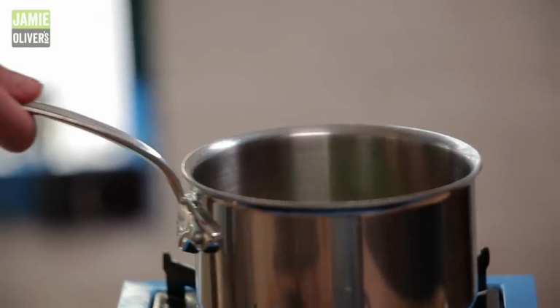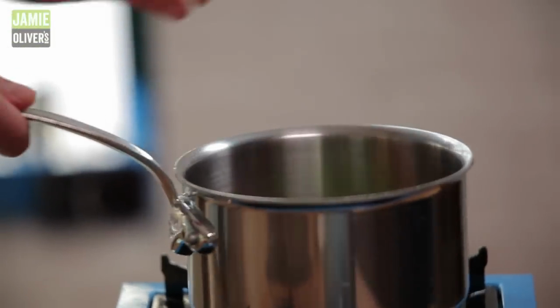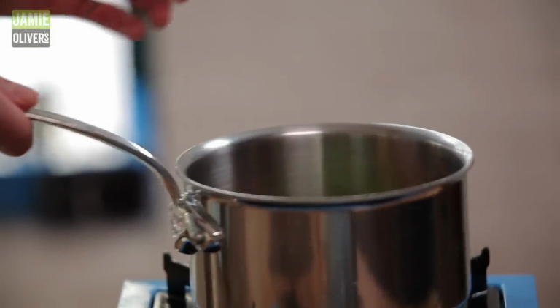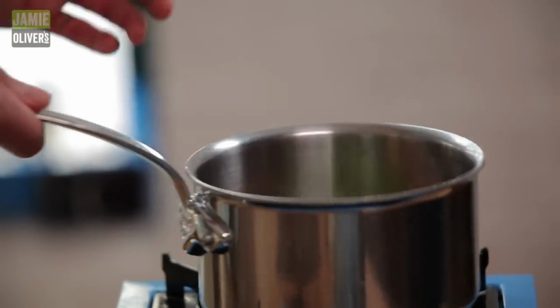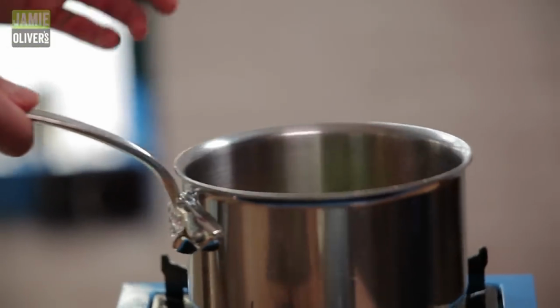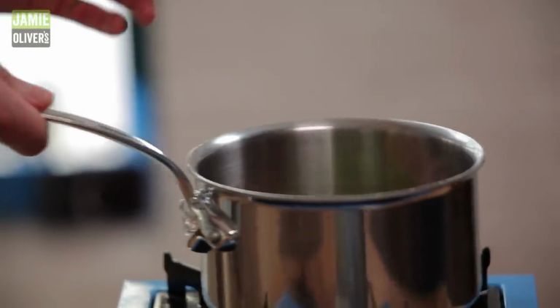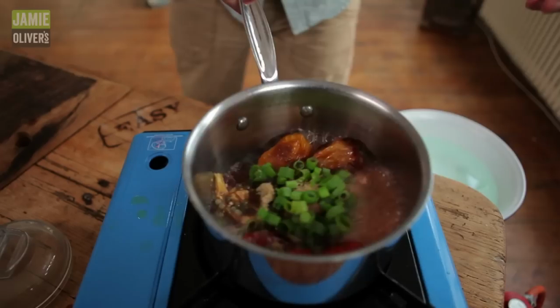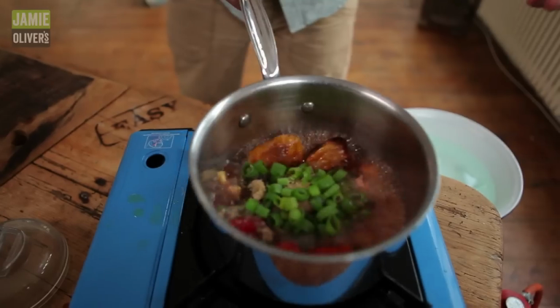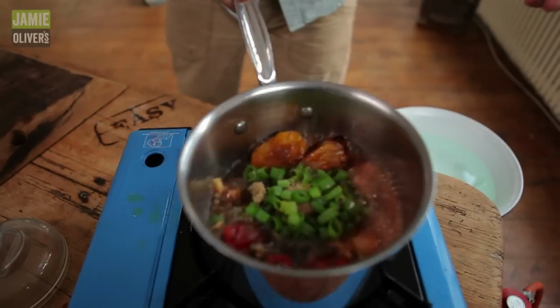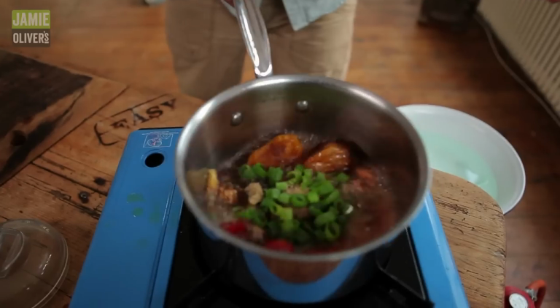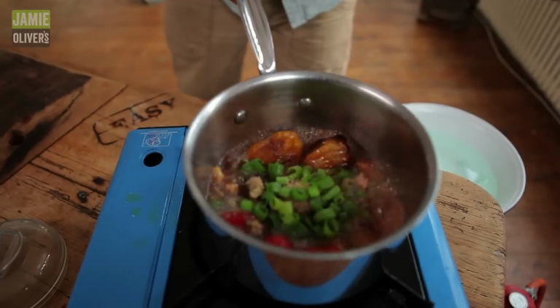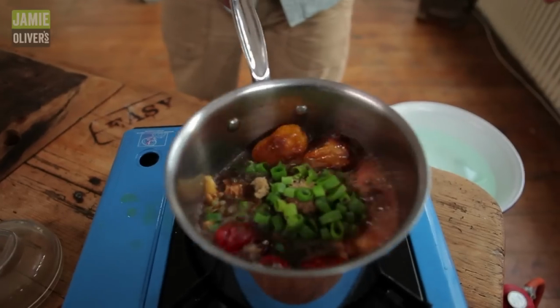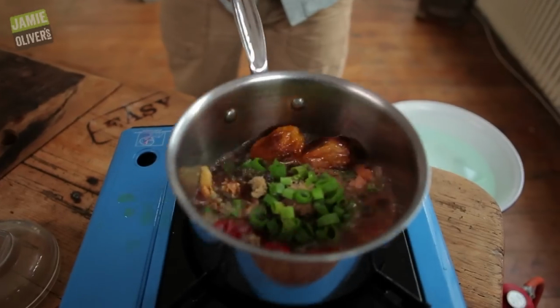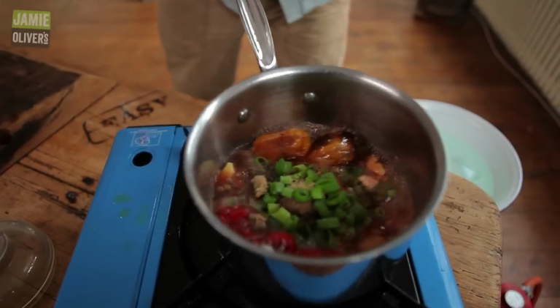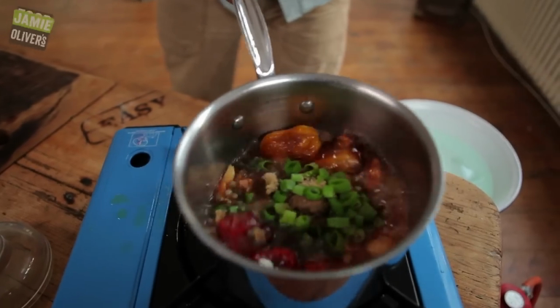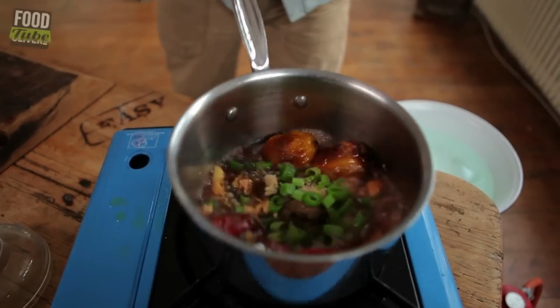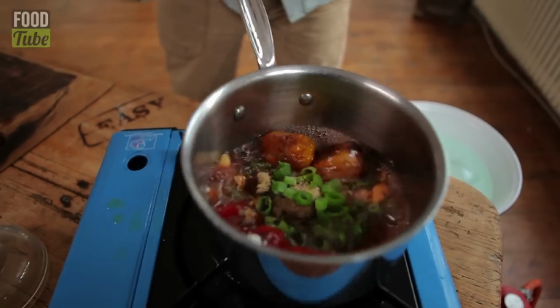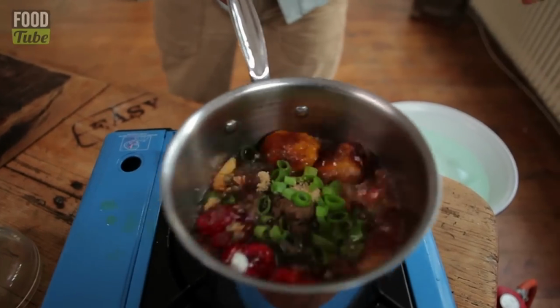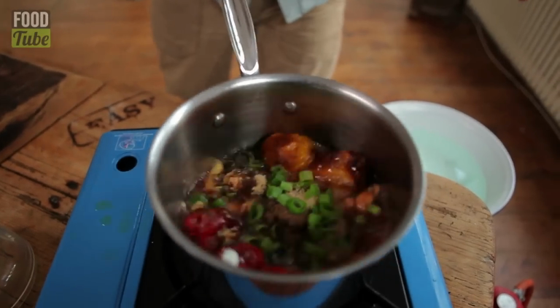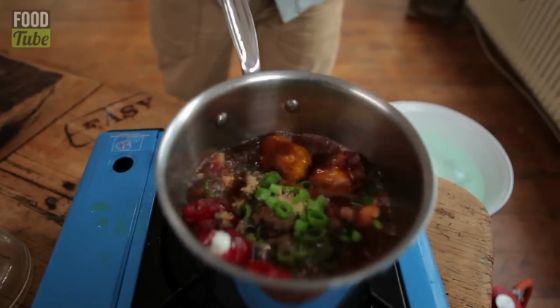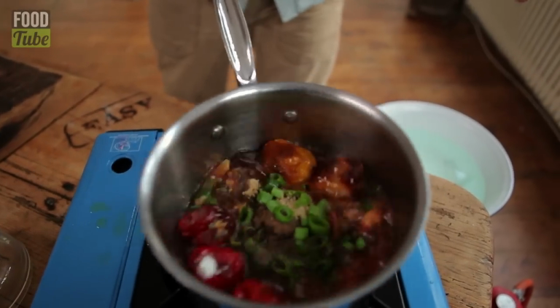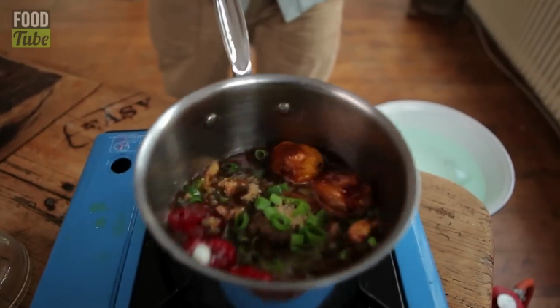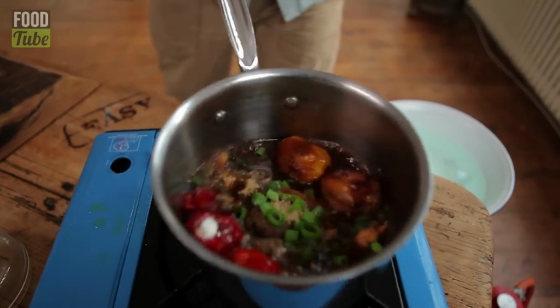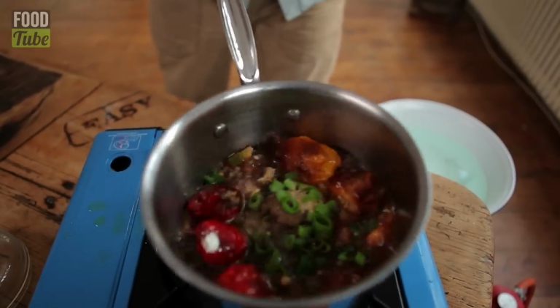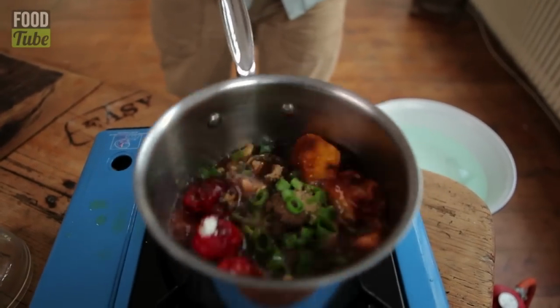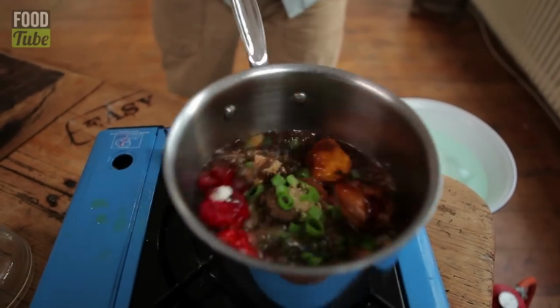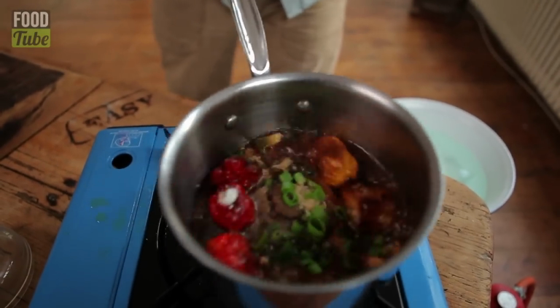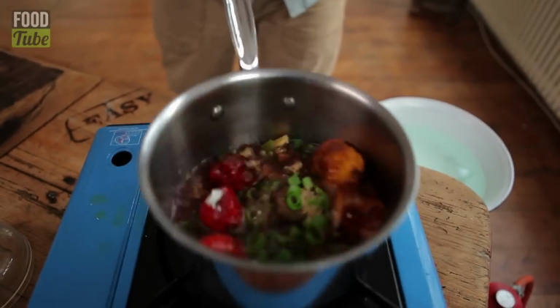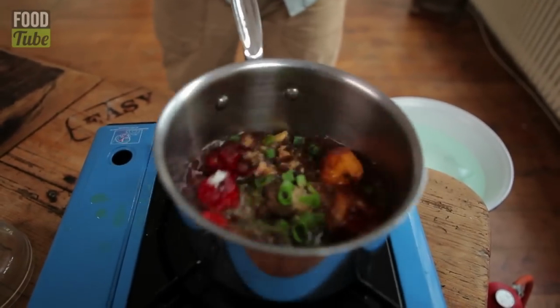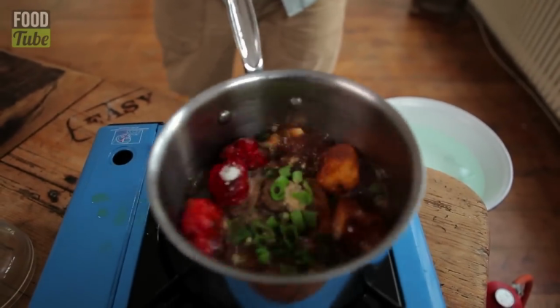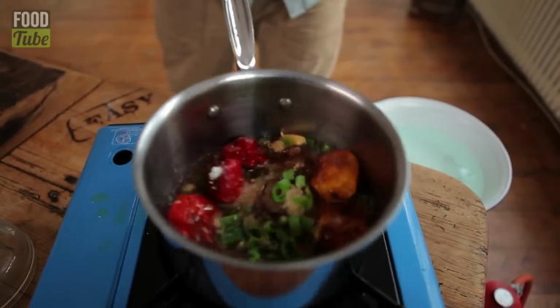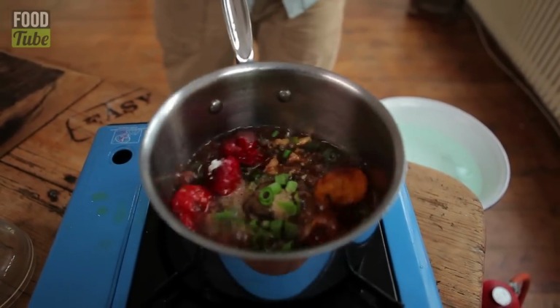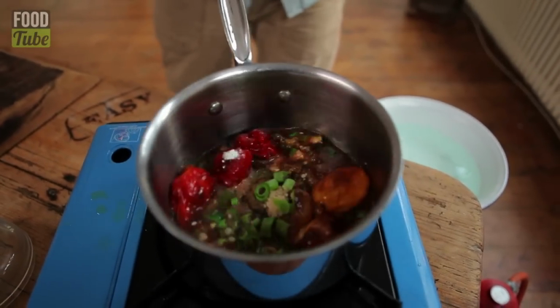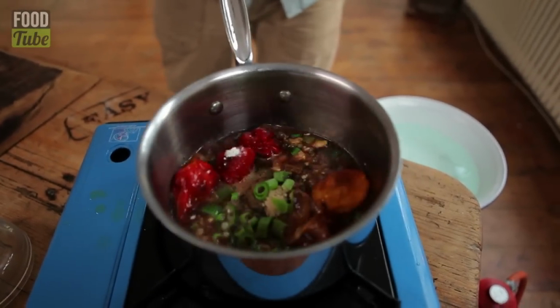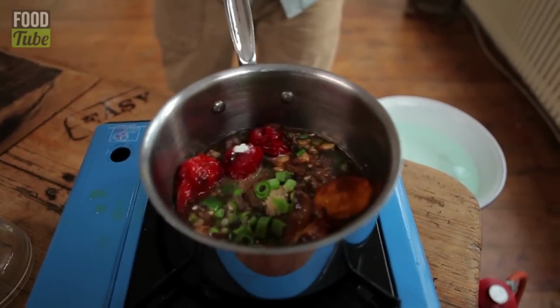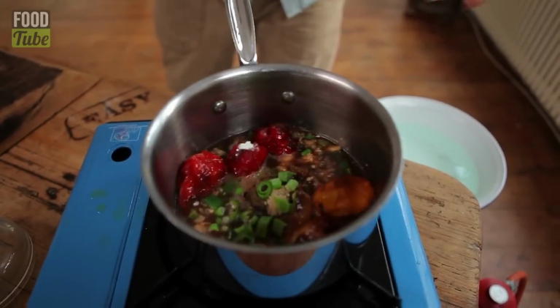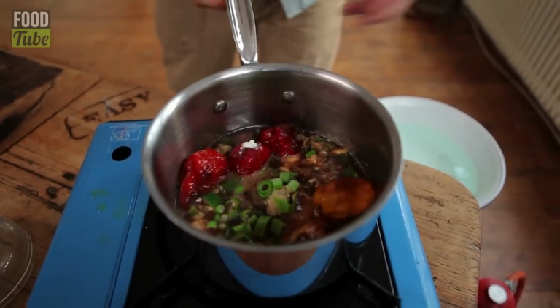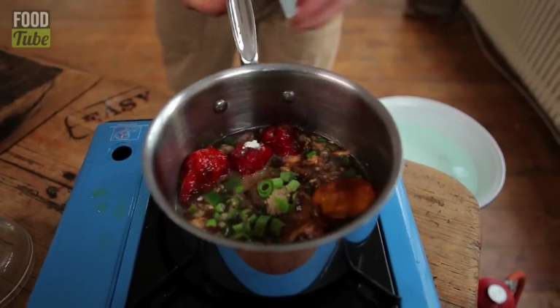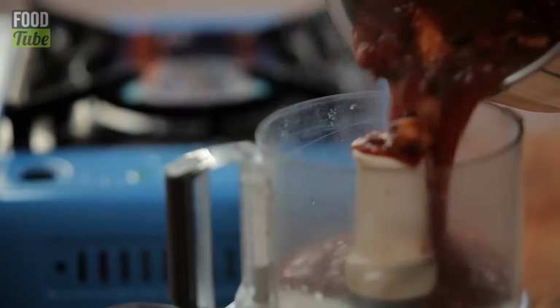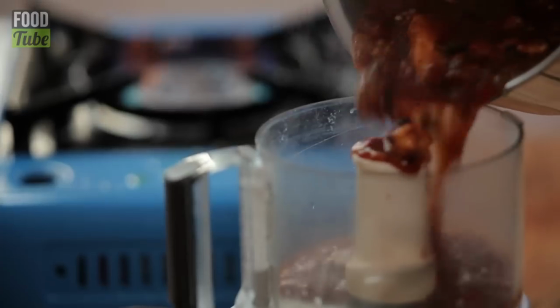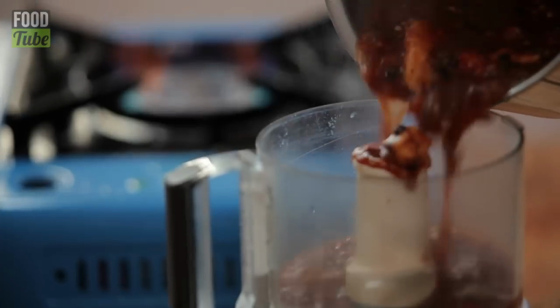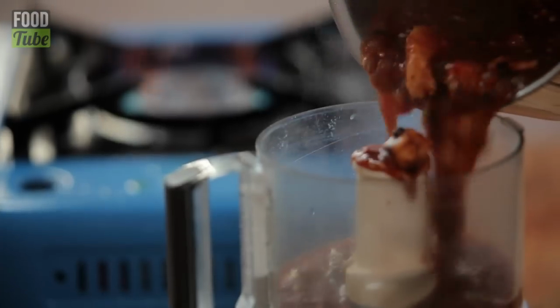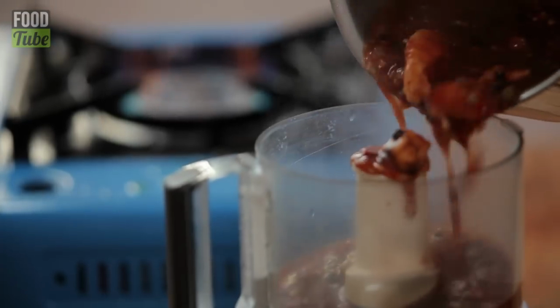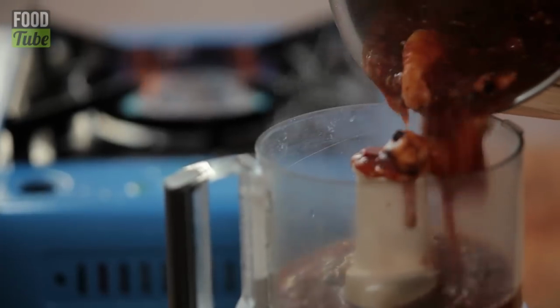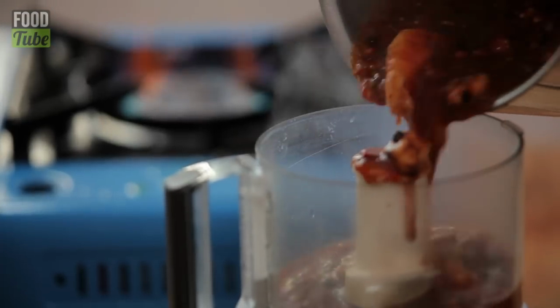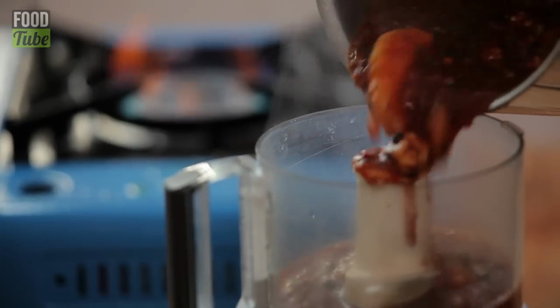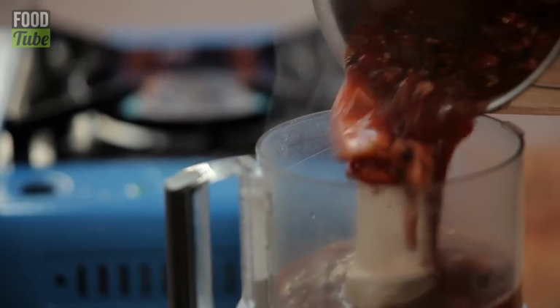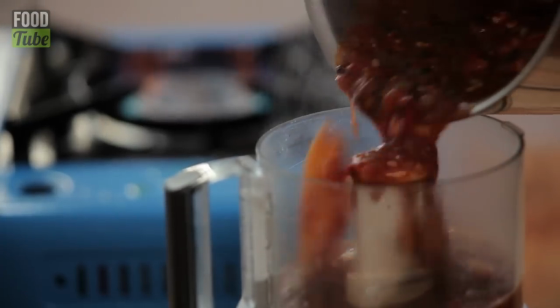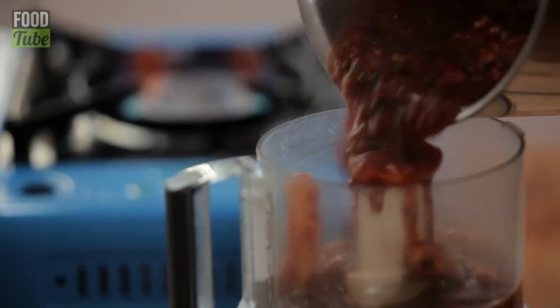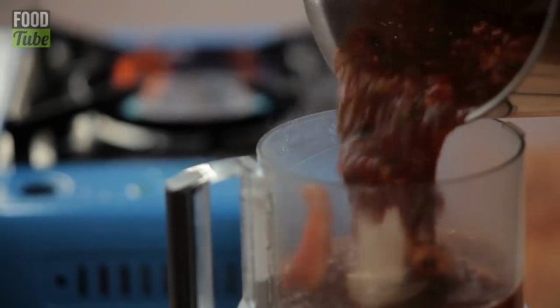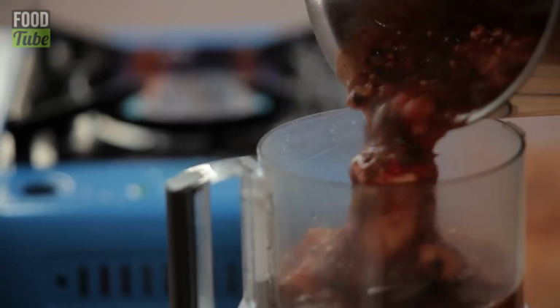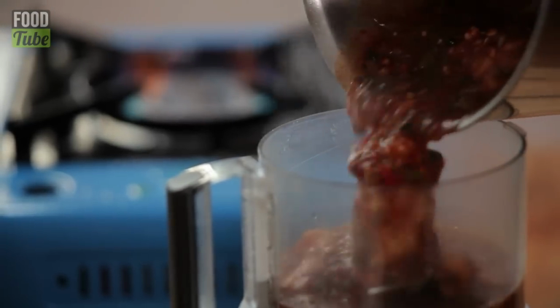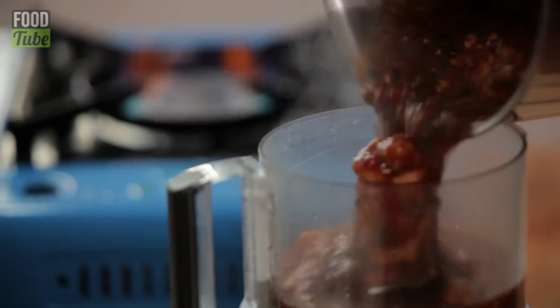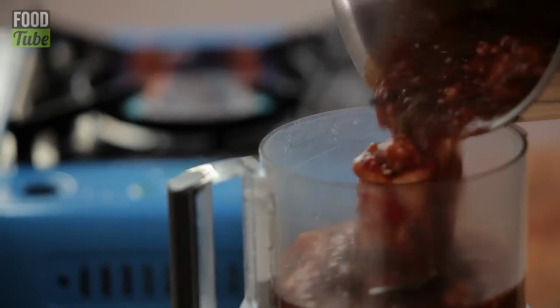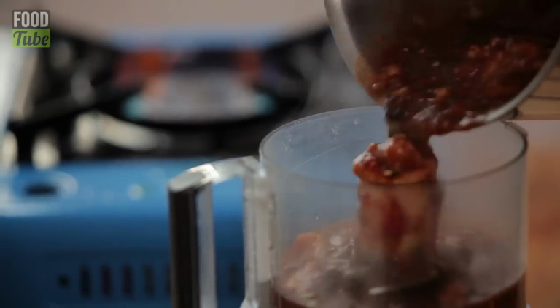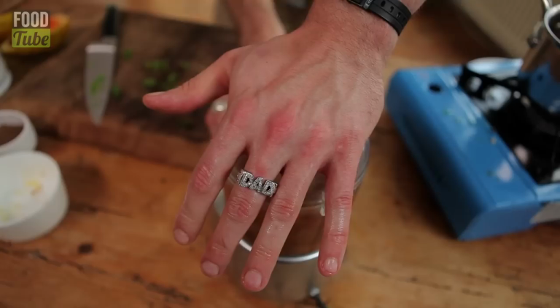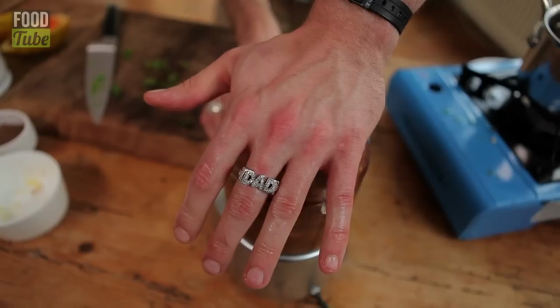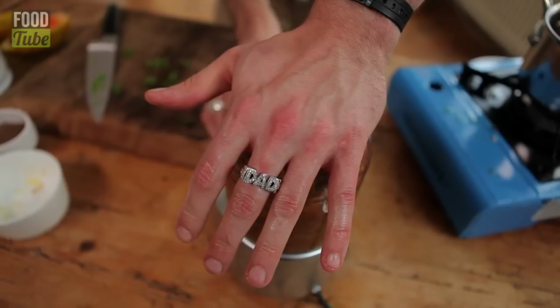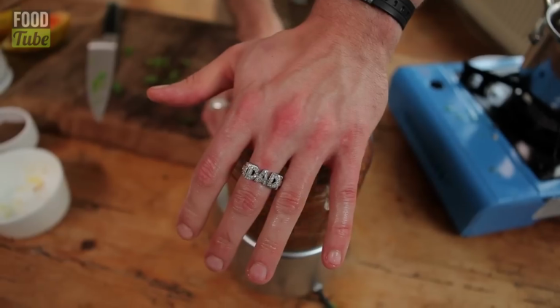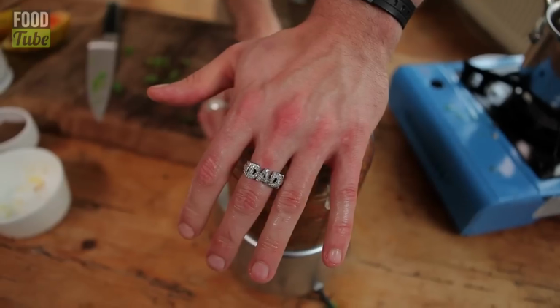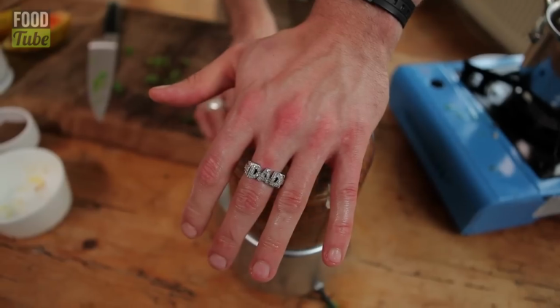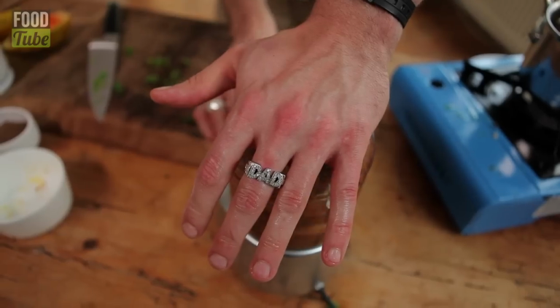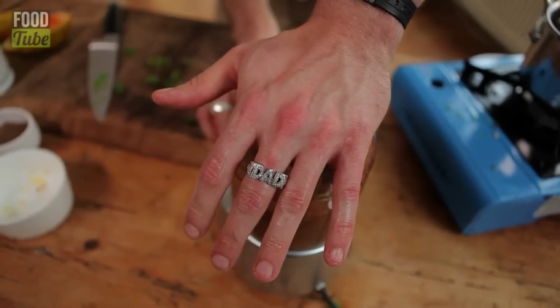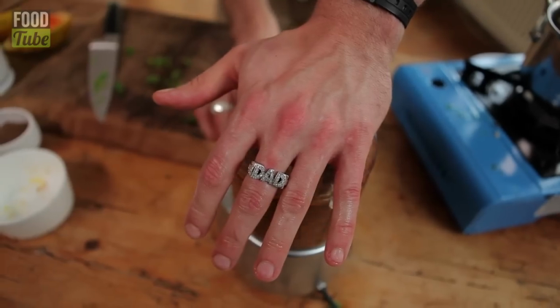You're just softening up those chillies. Whack it straight into the blender and blitz it up.